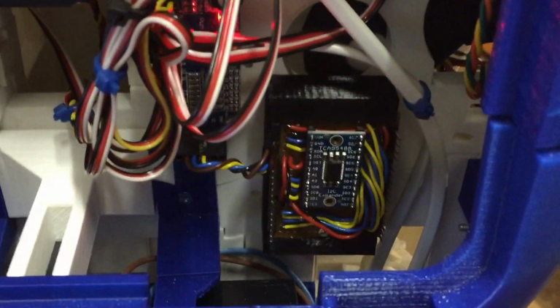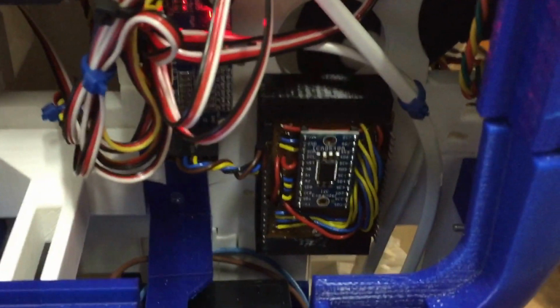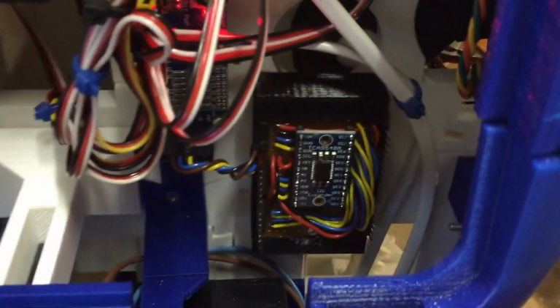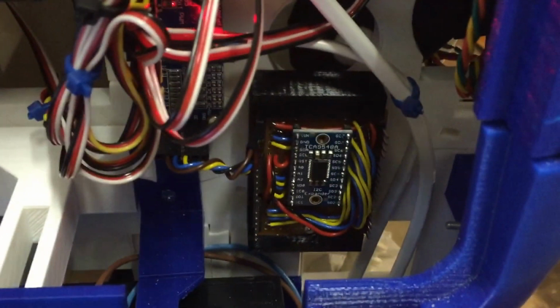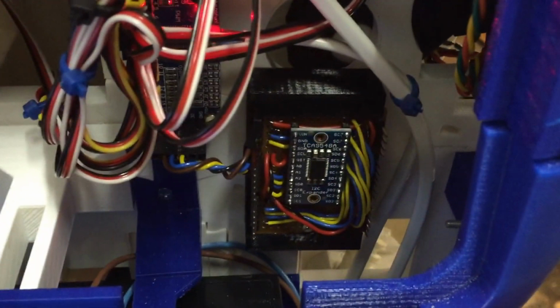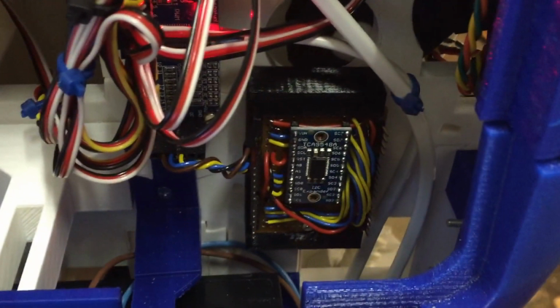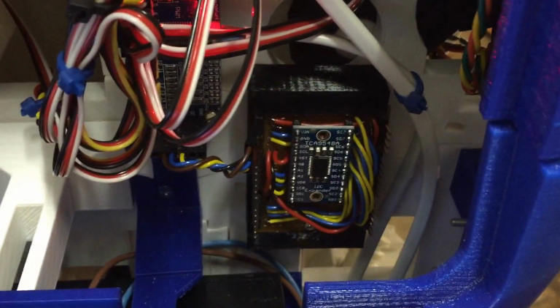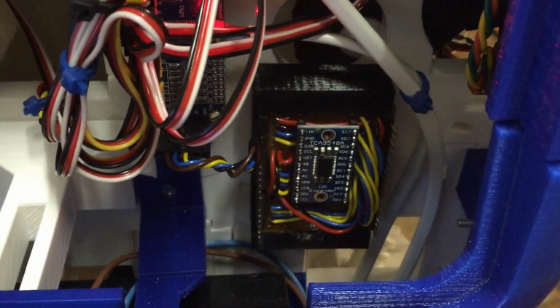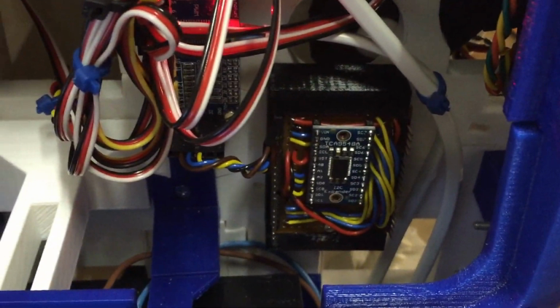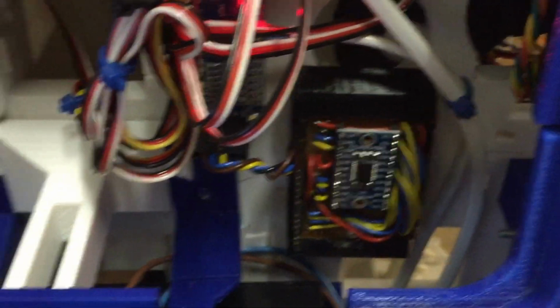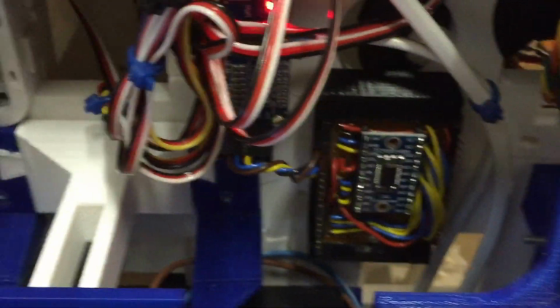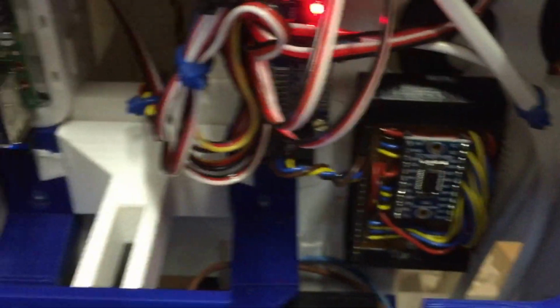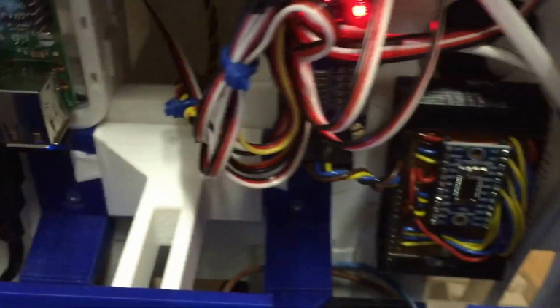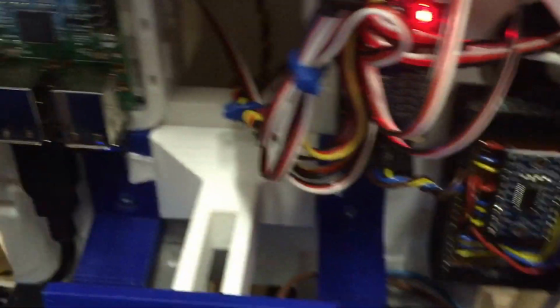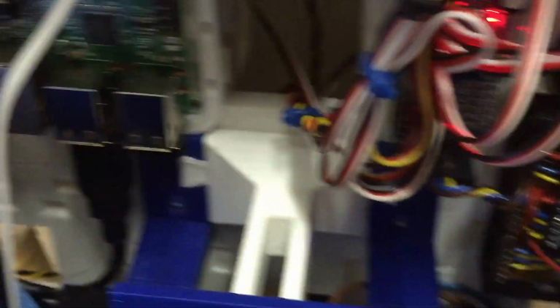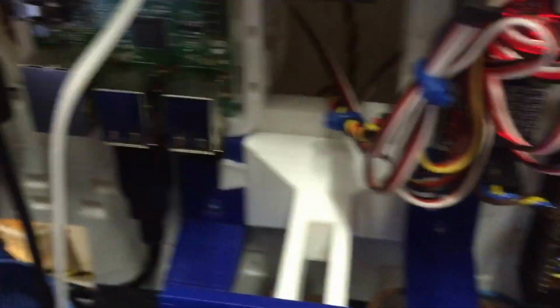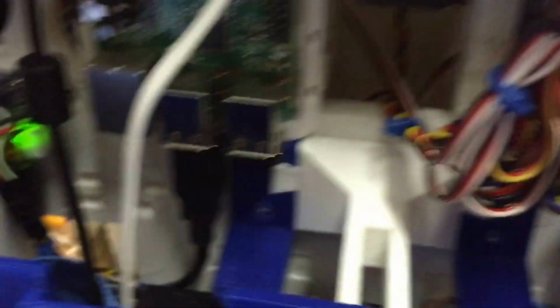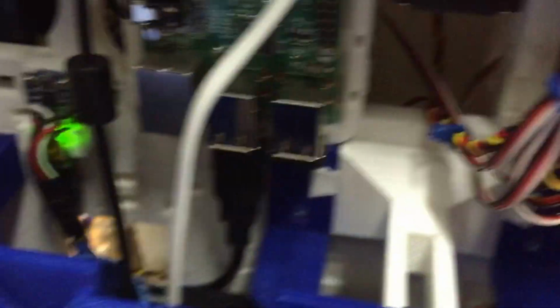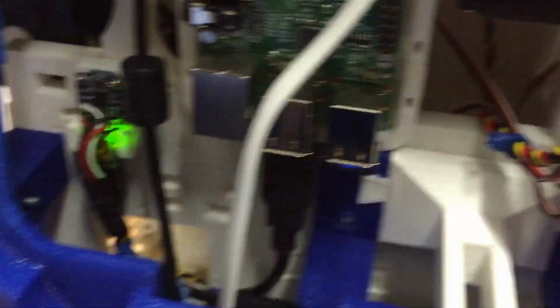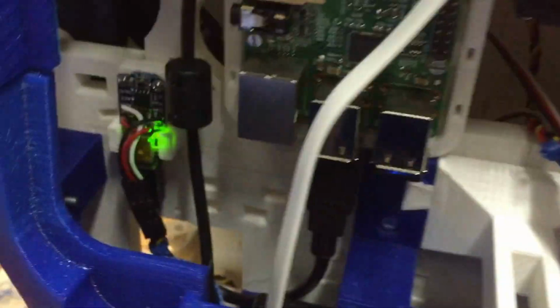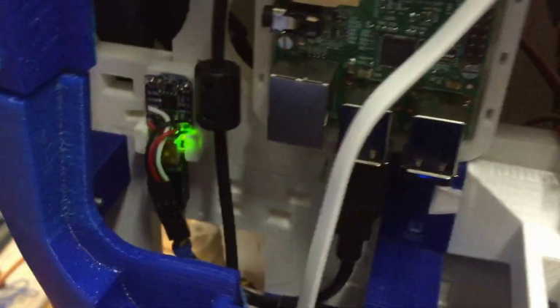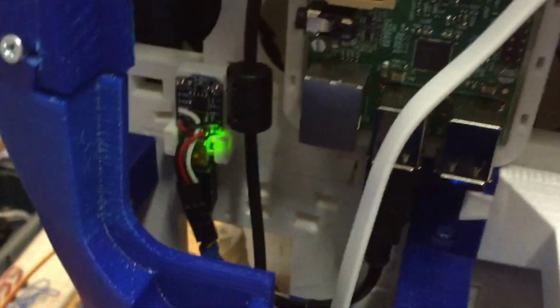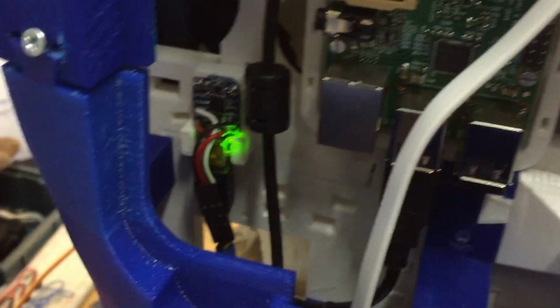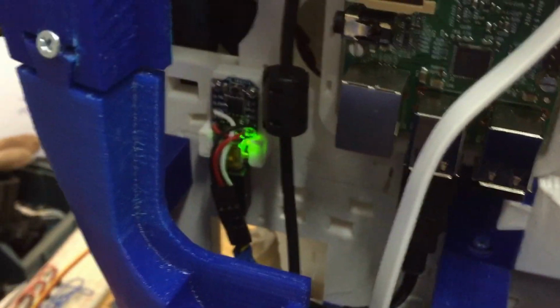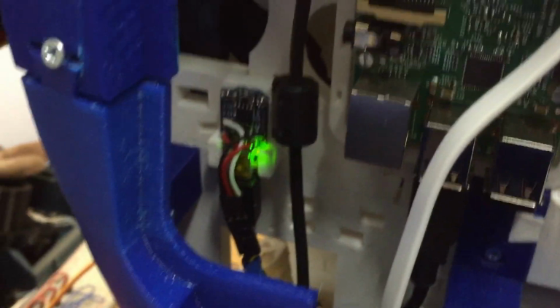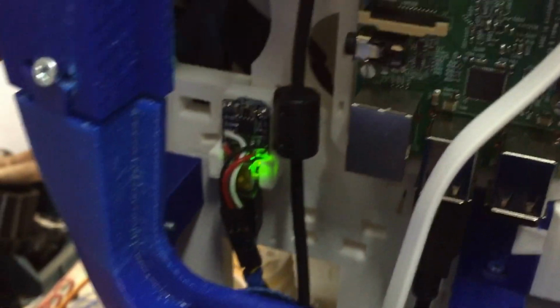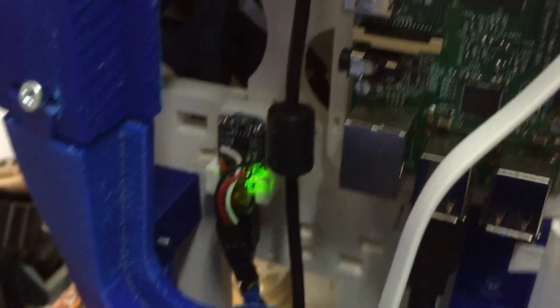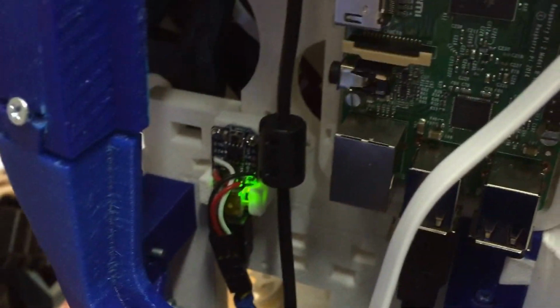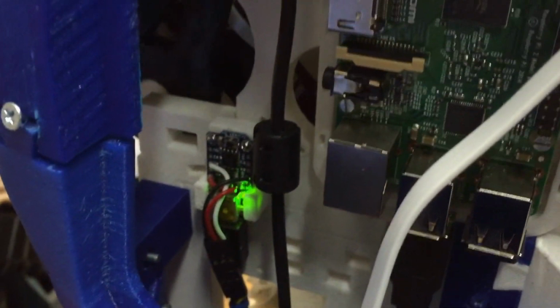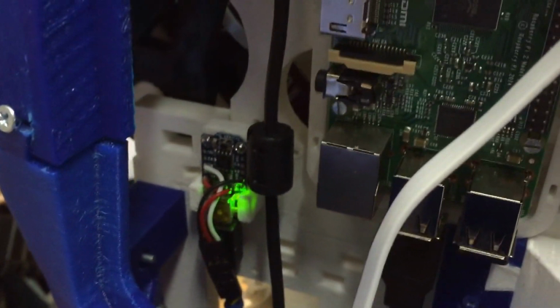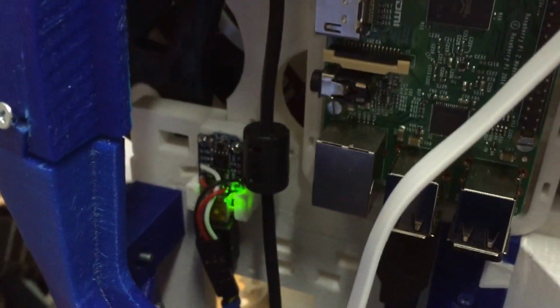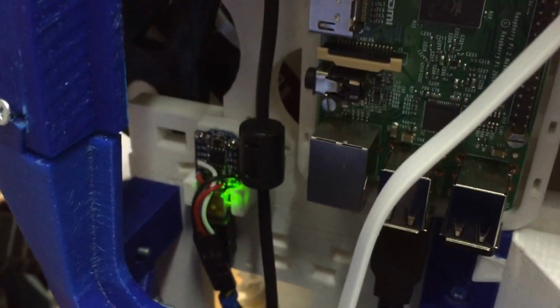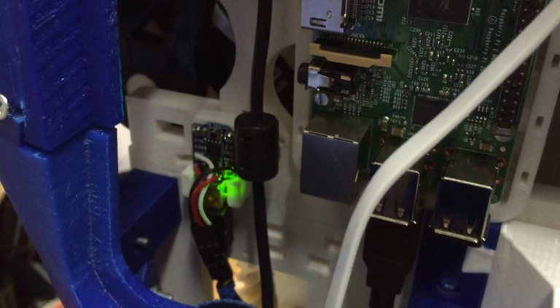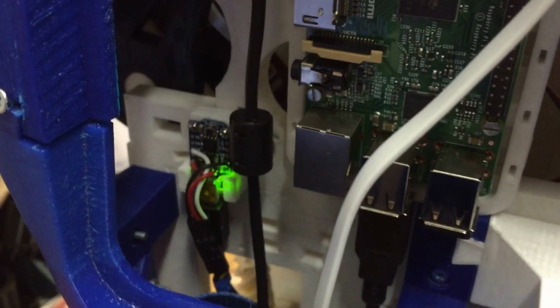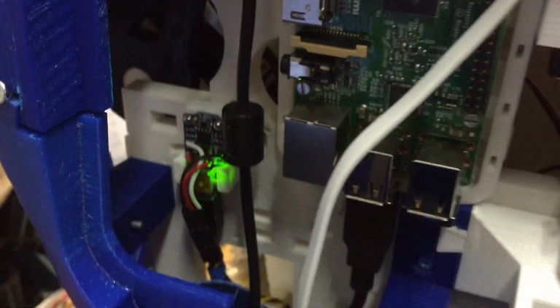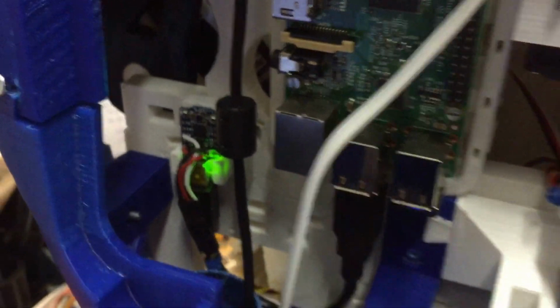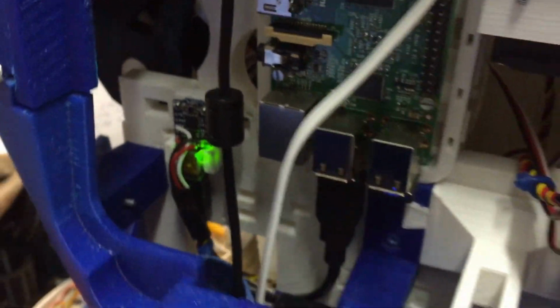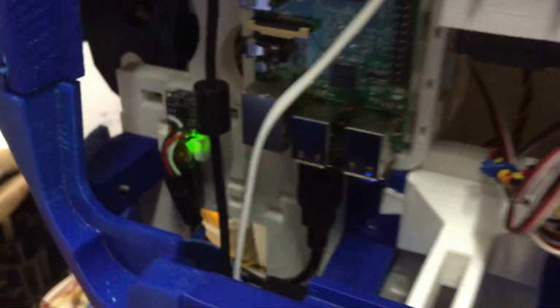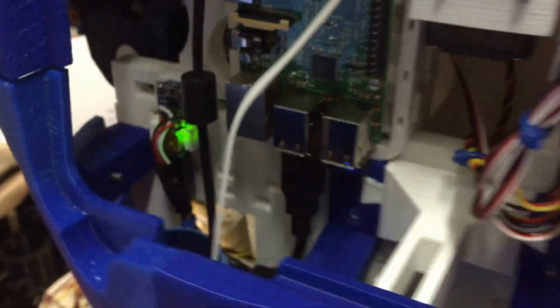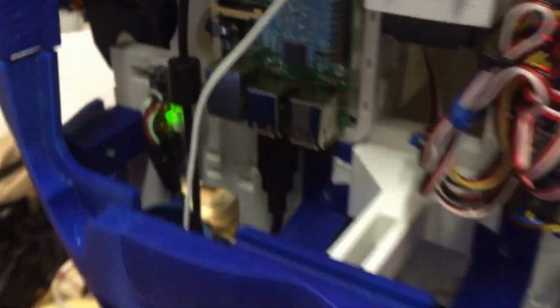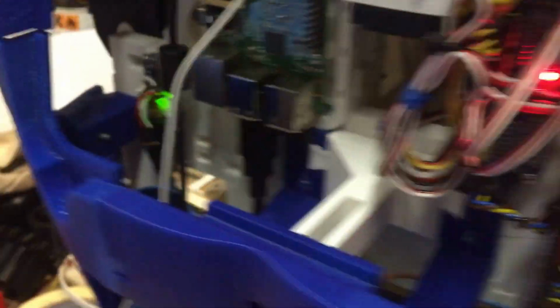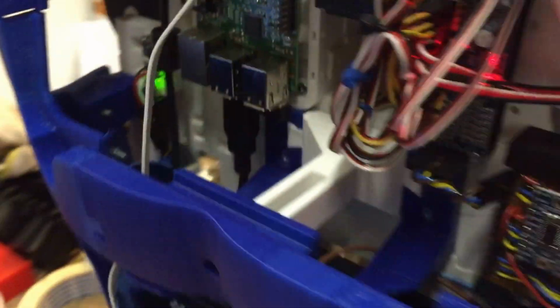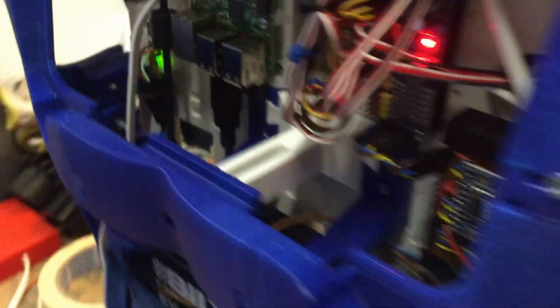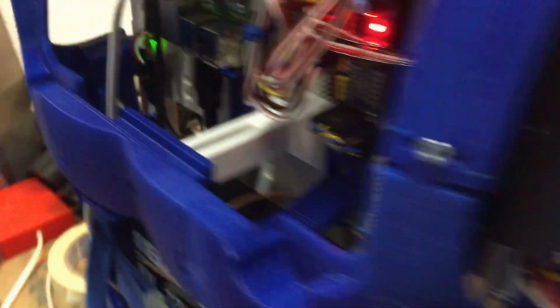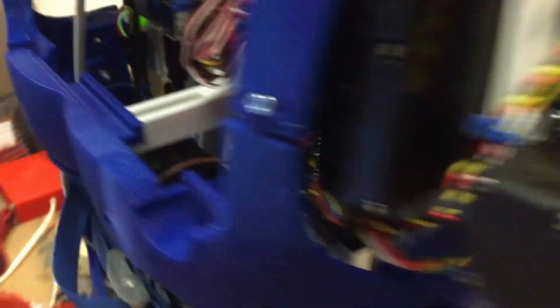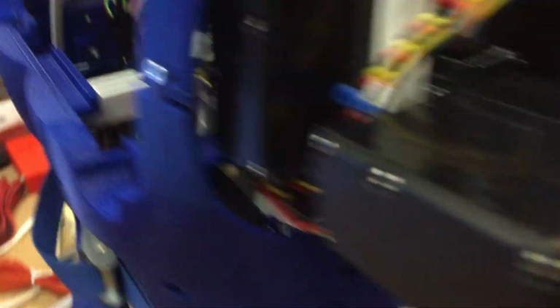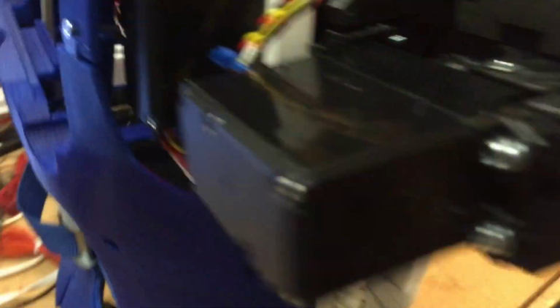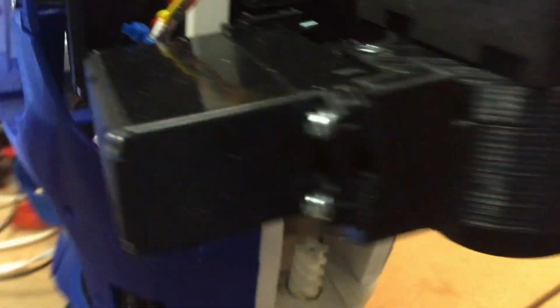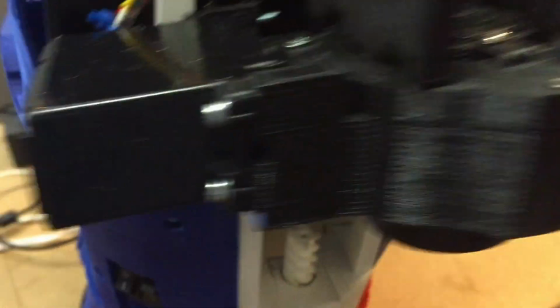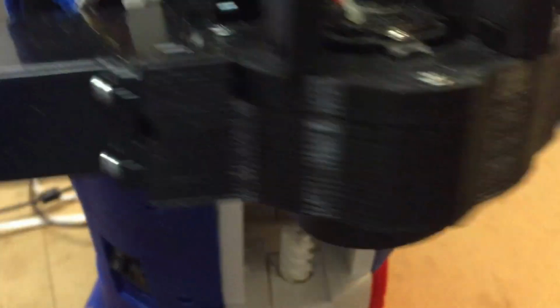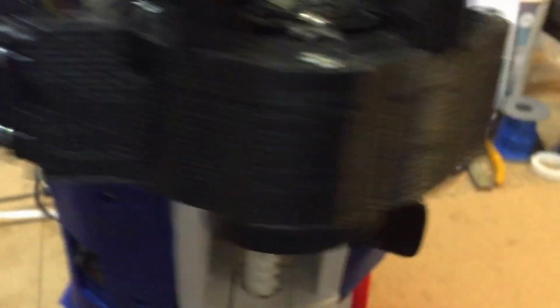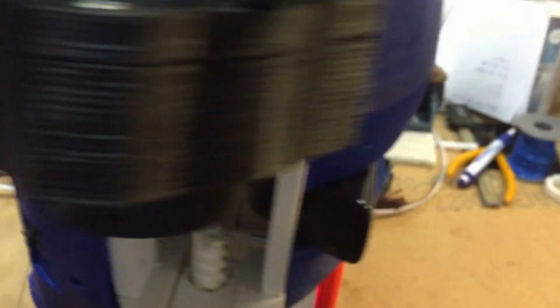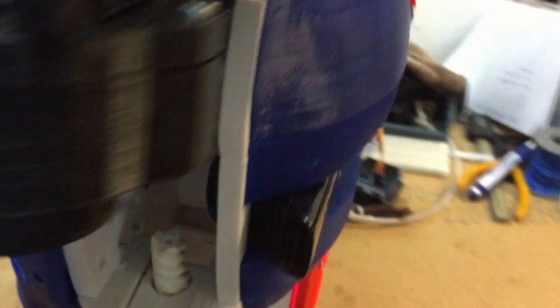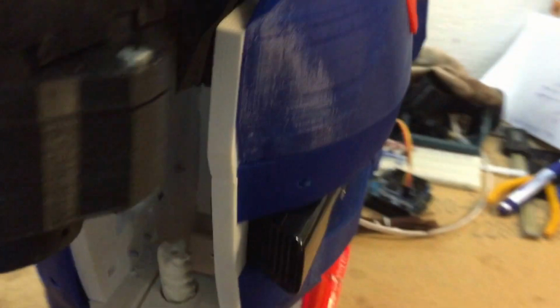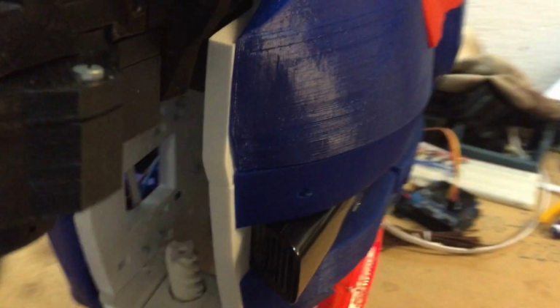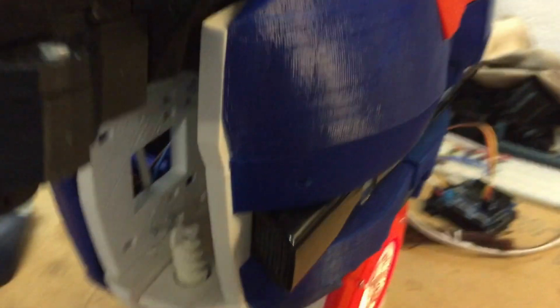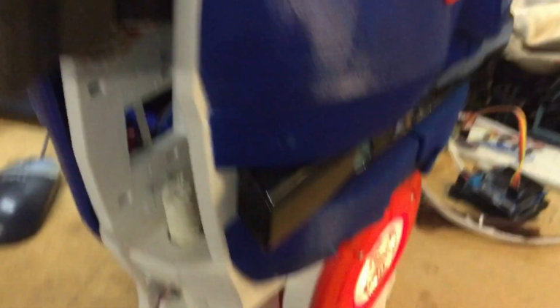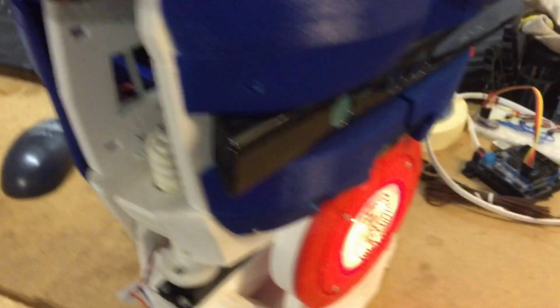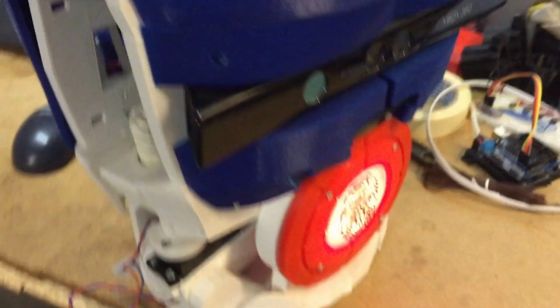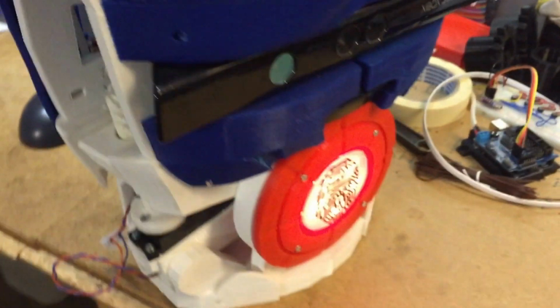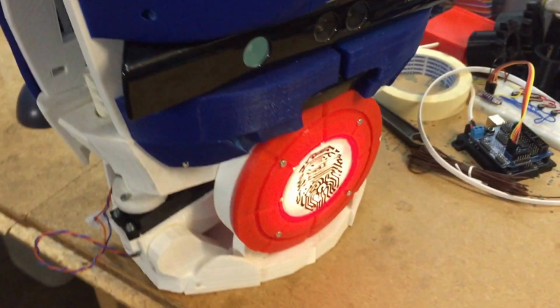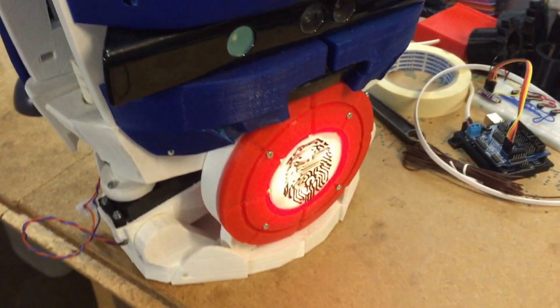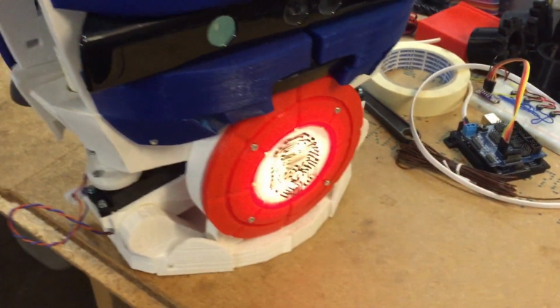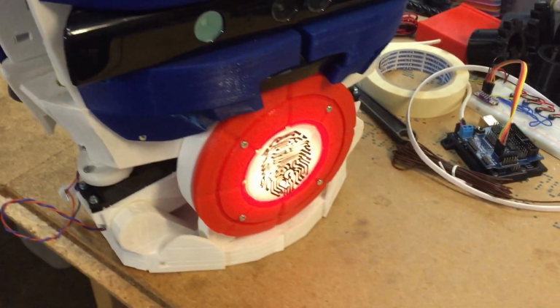To the left of the Pi I use a trinket that drives my gut feelings.